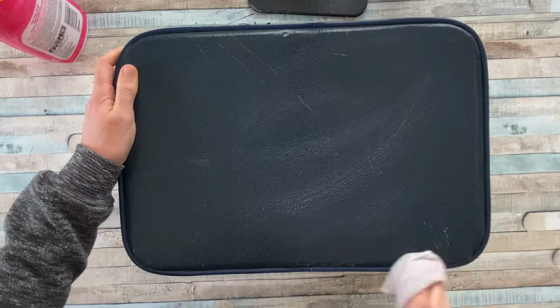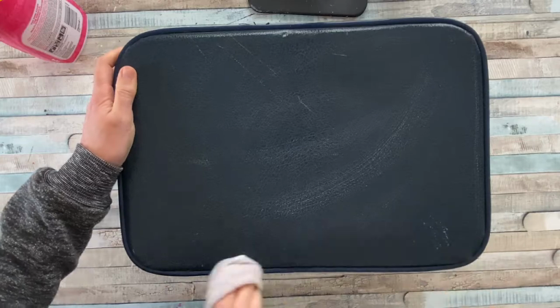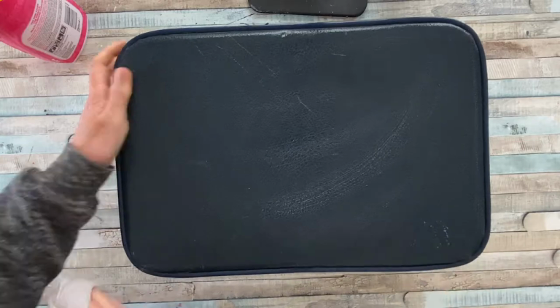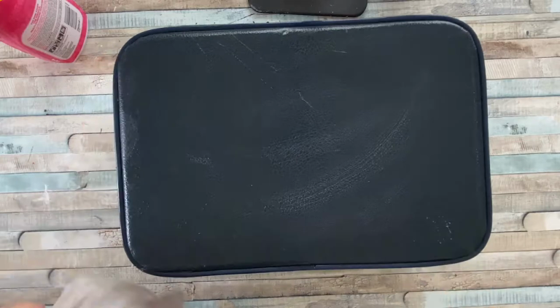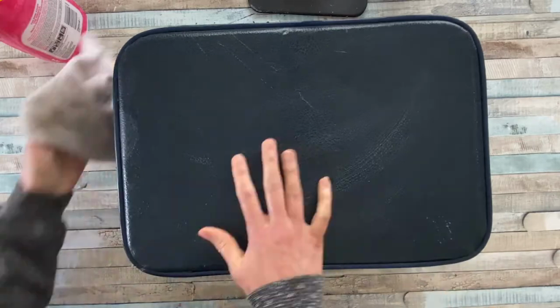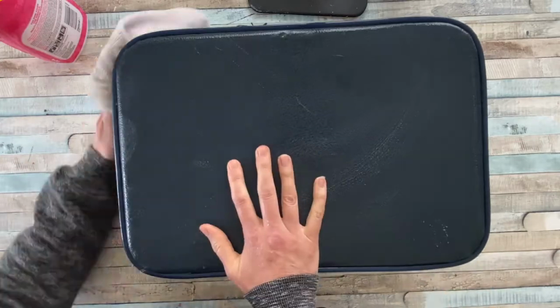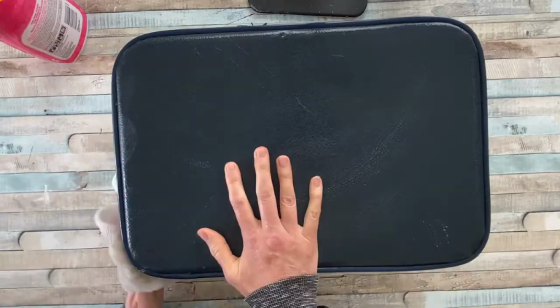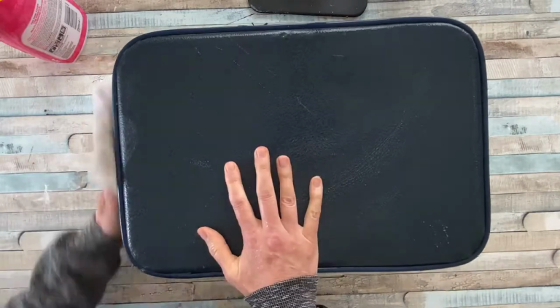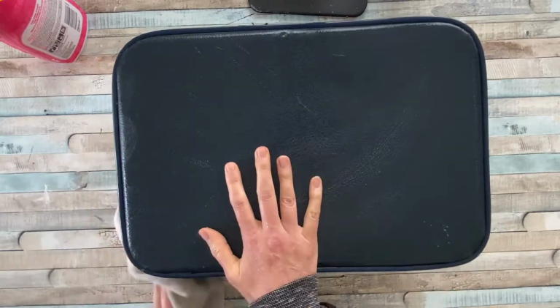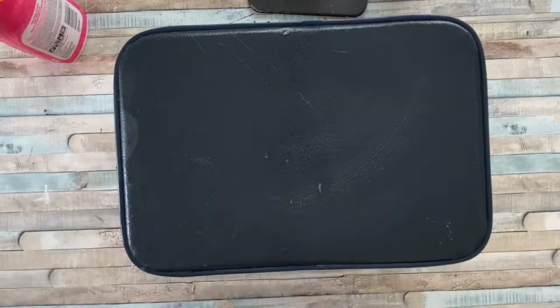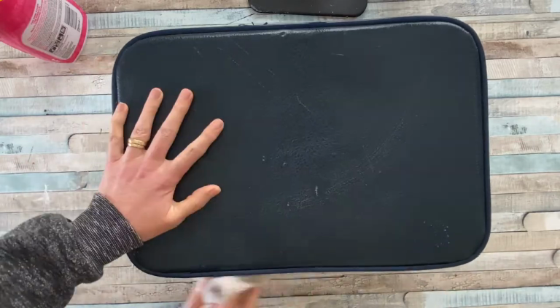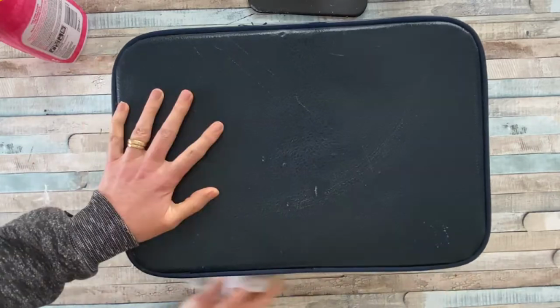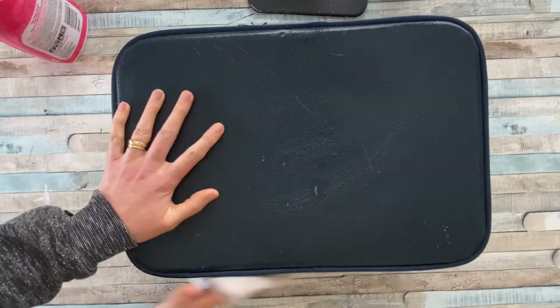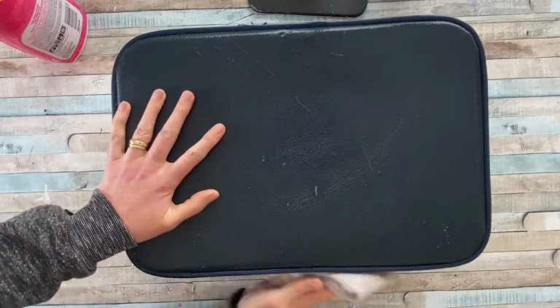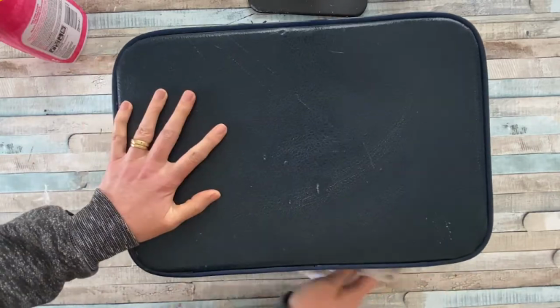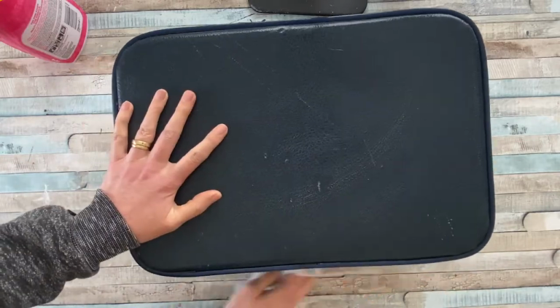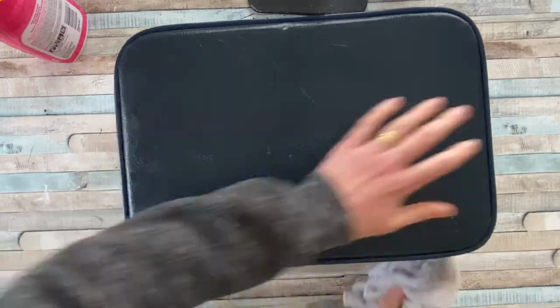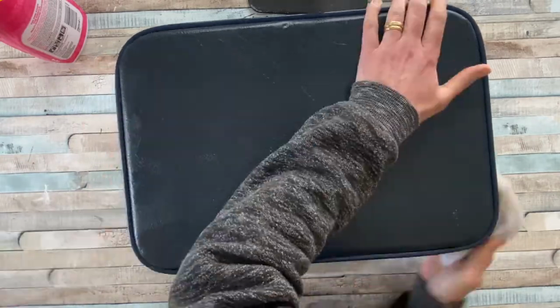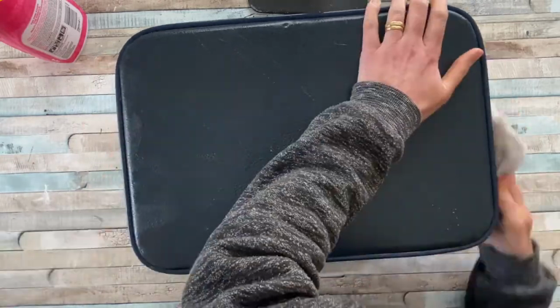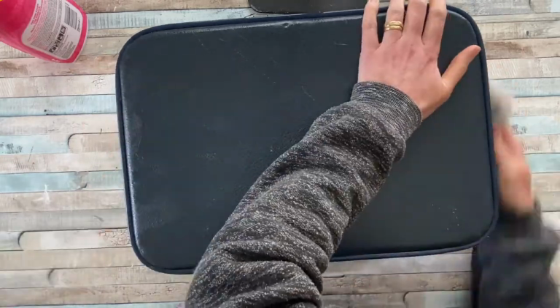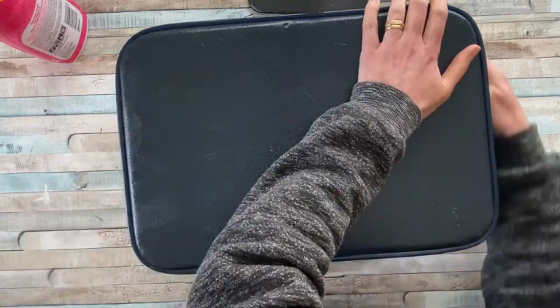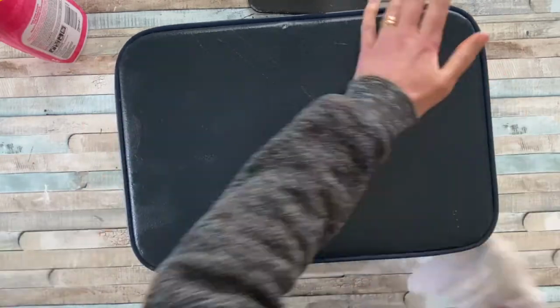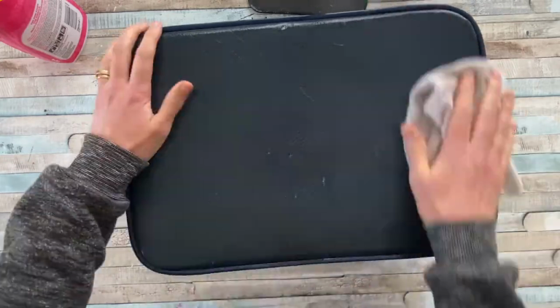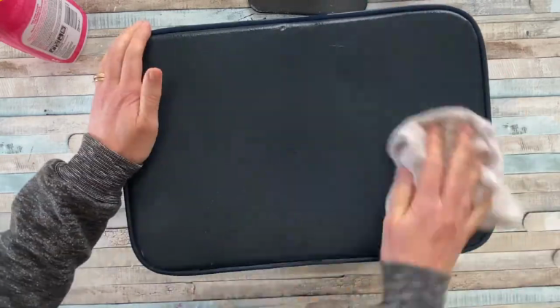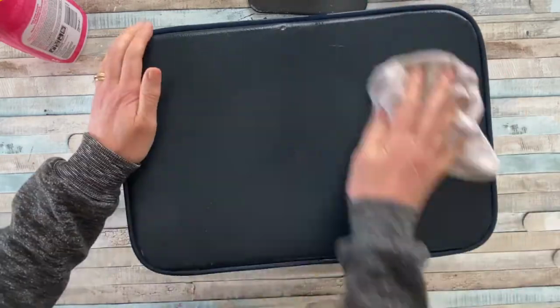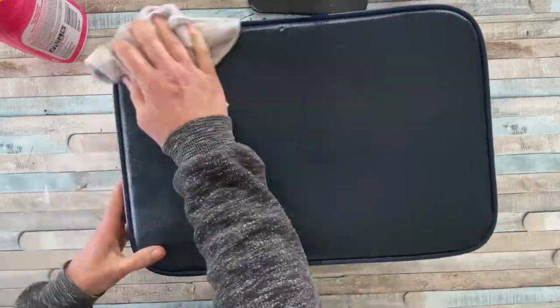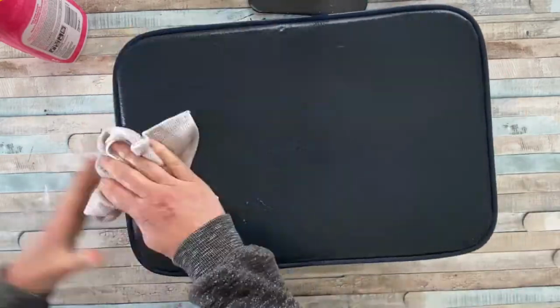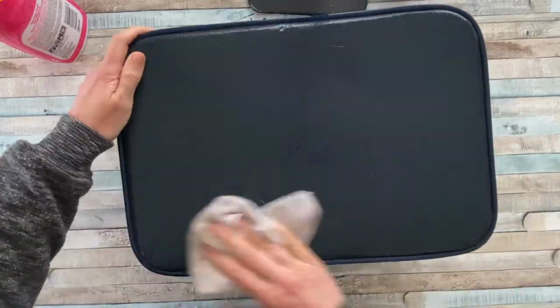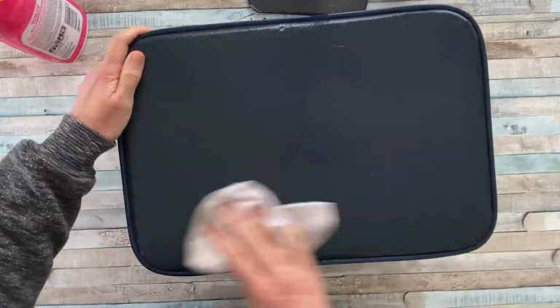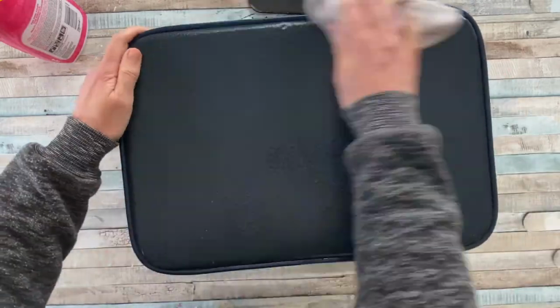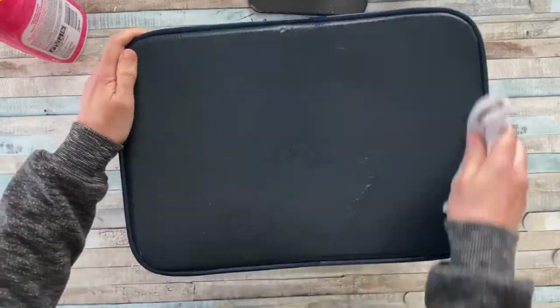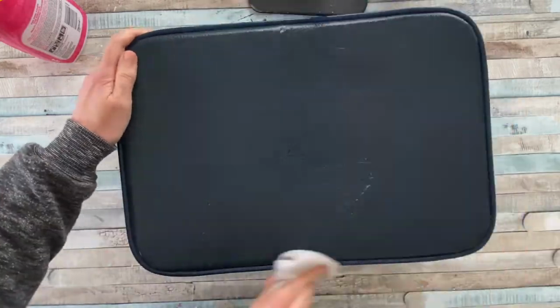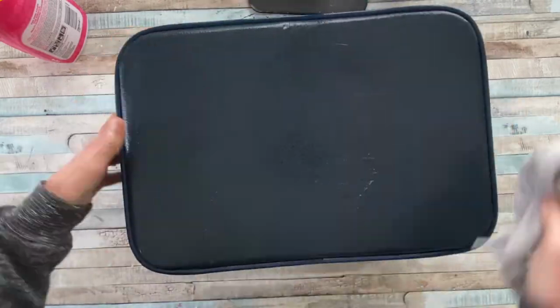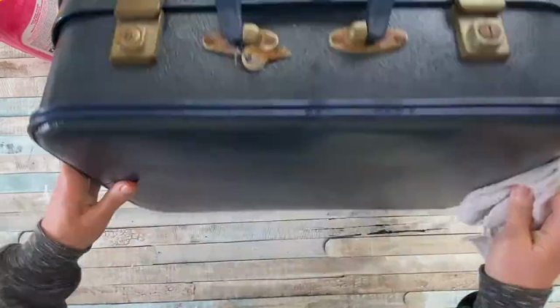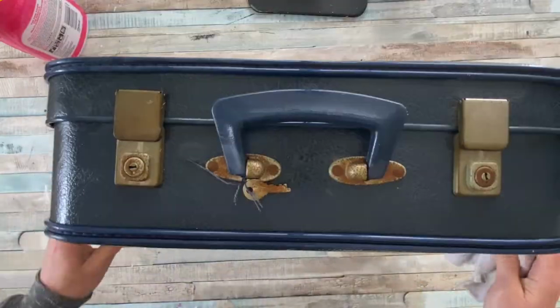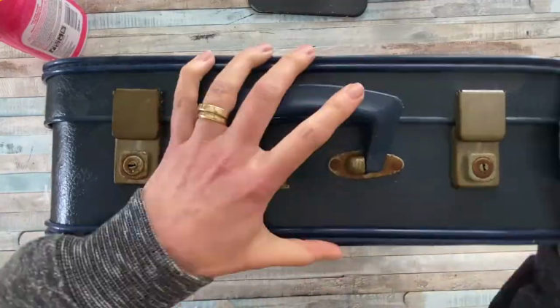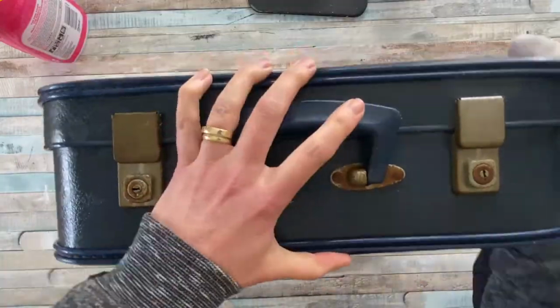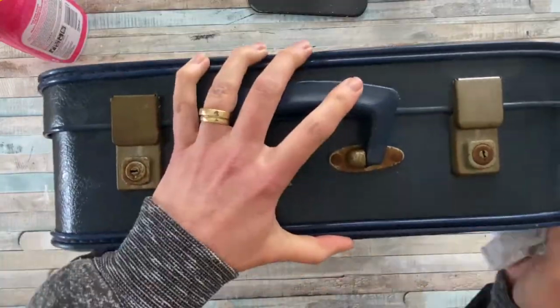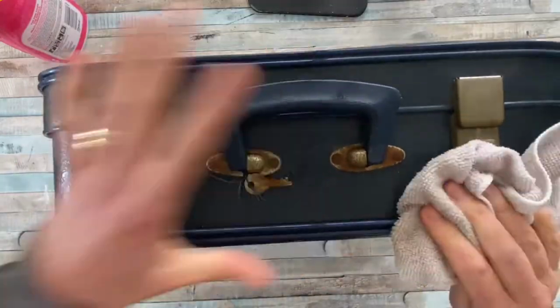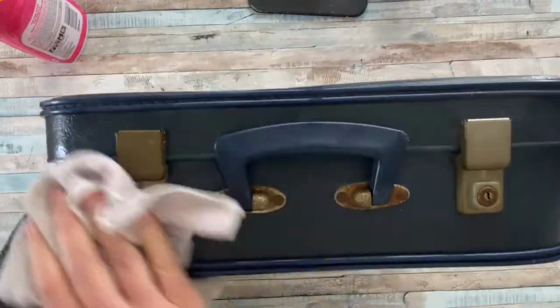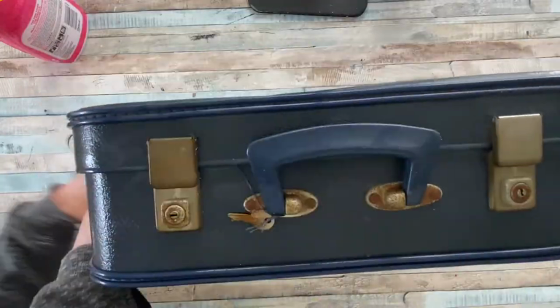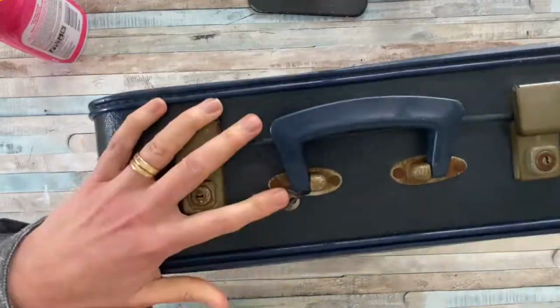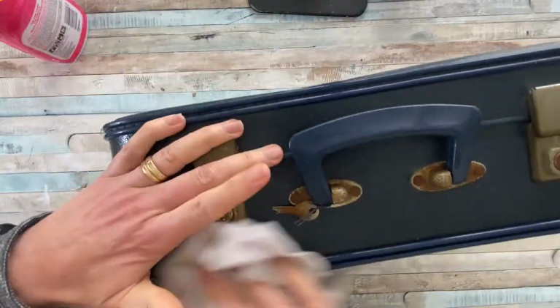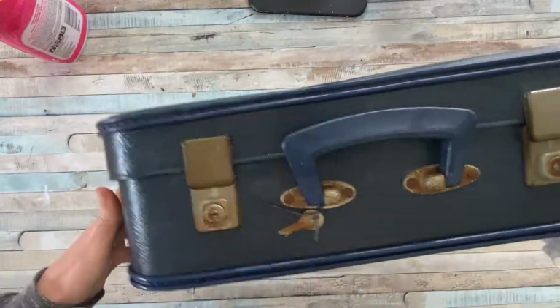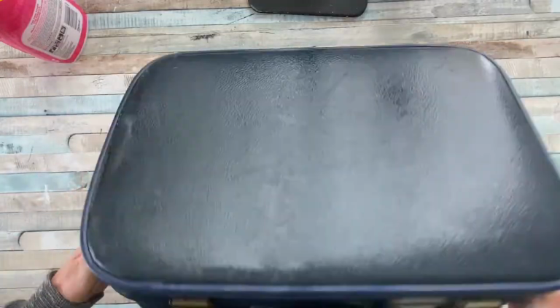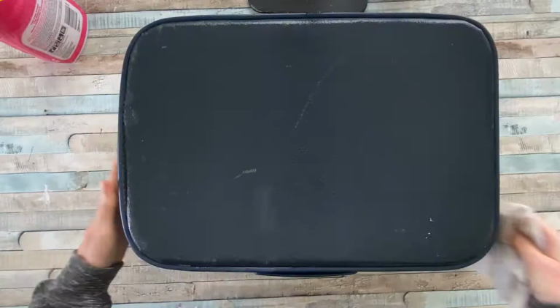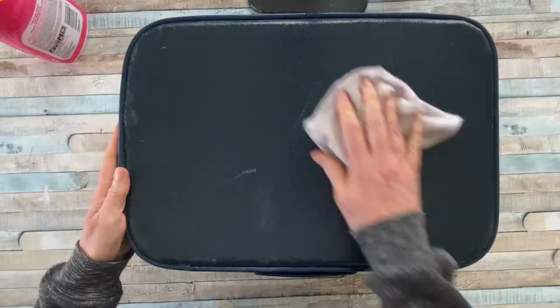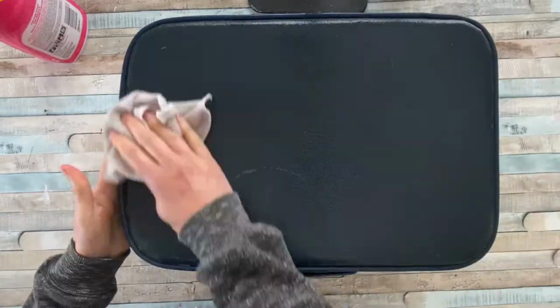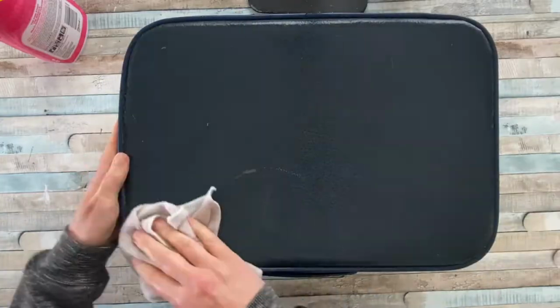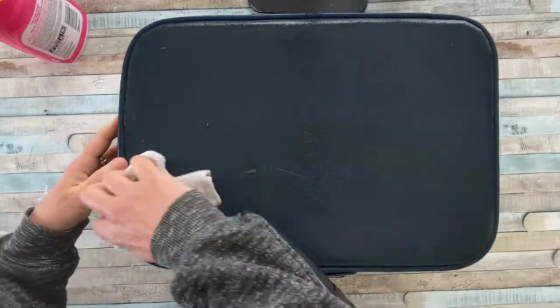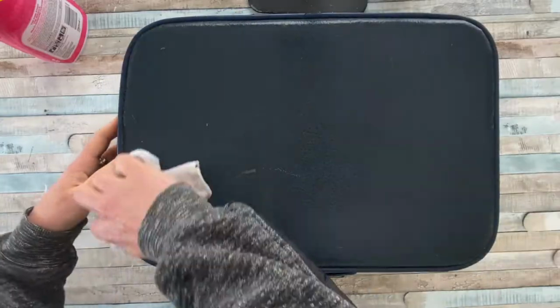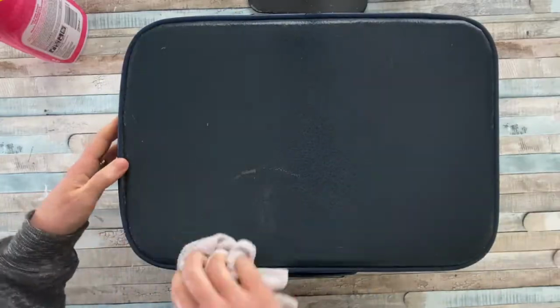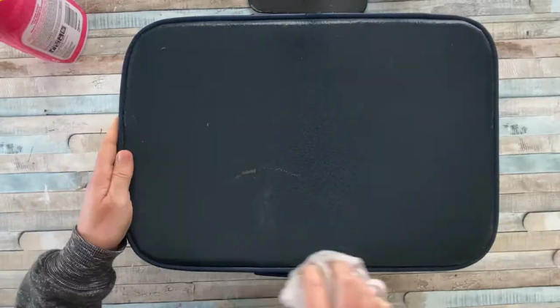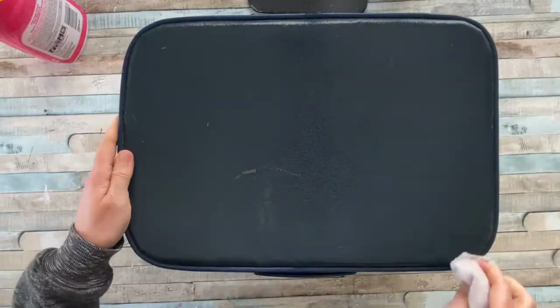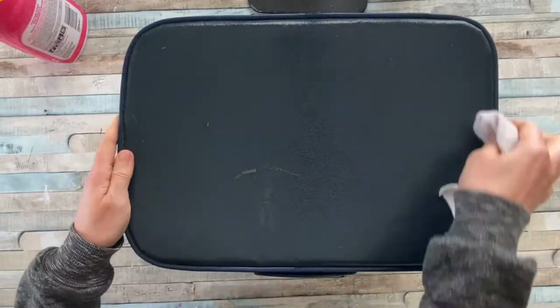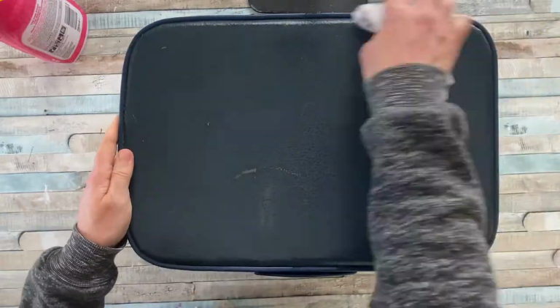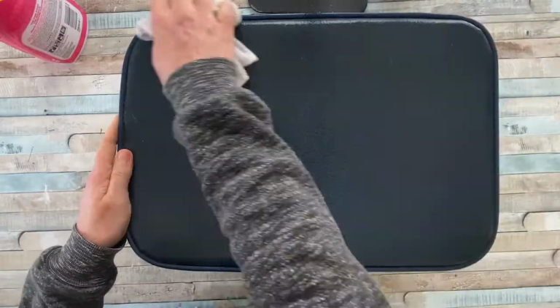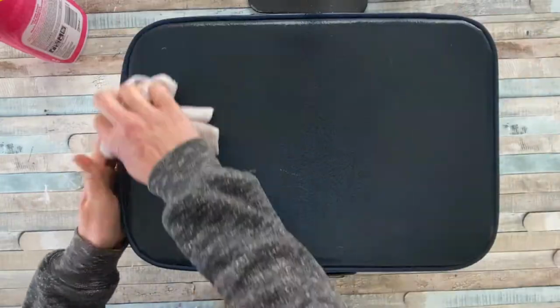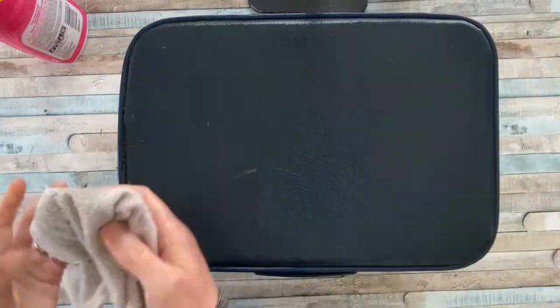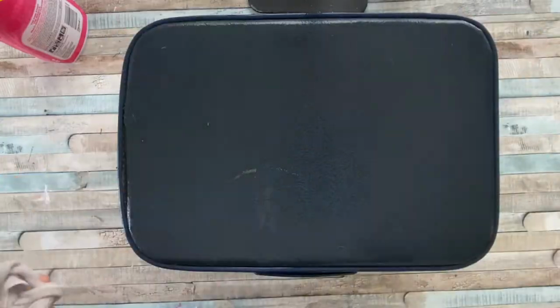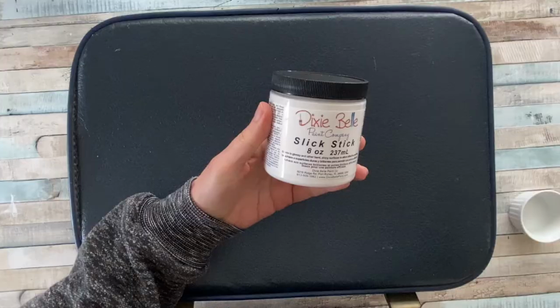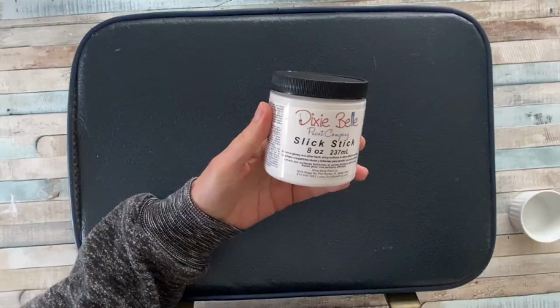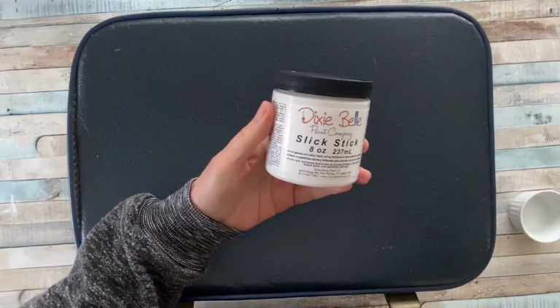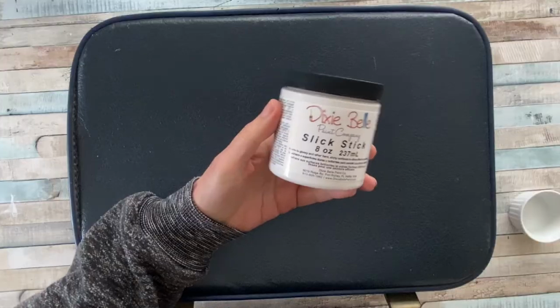Hello, my name is Marianne and welcome to Once A Duckling, where I hope to encourage you to get crafty and create some fun and beautiful items for your home.